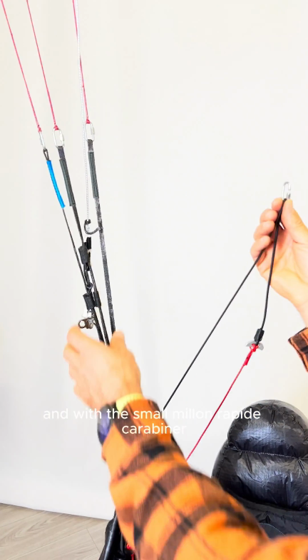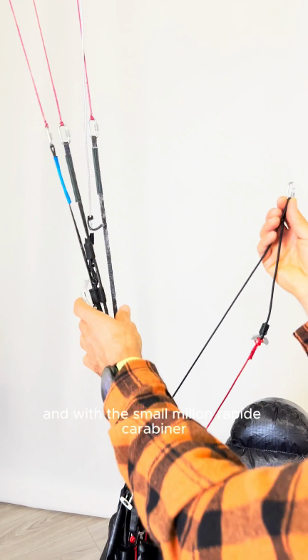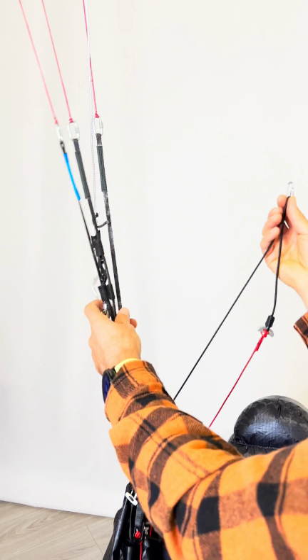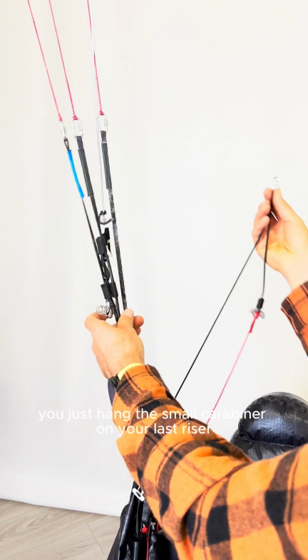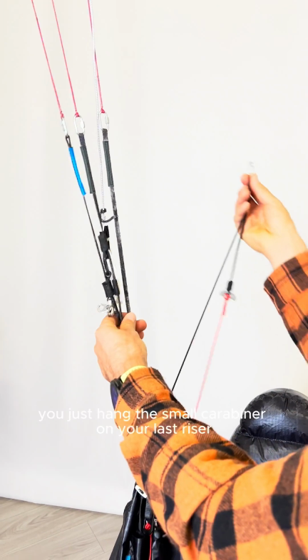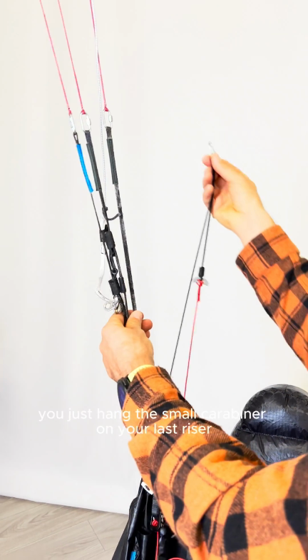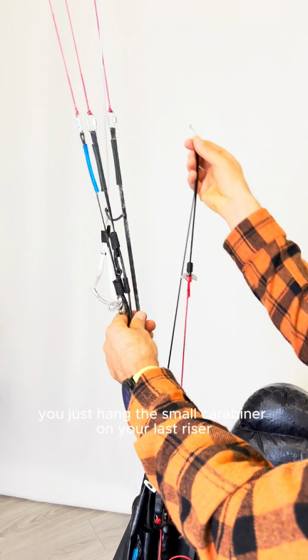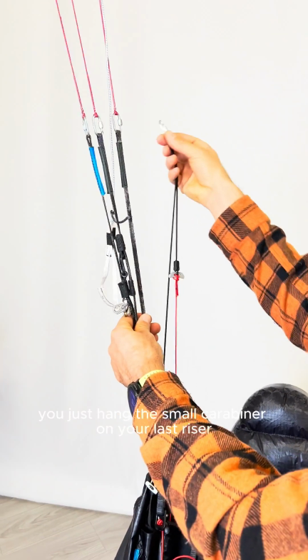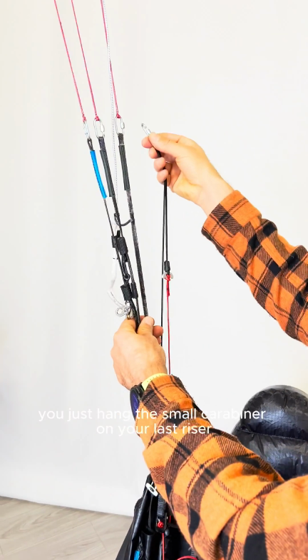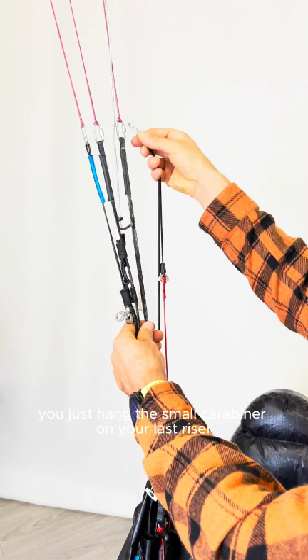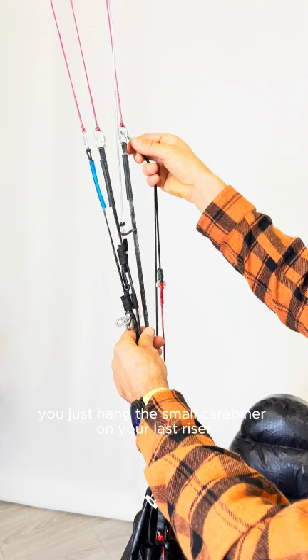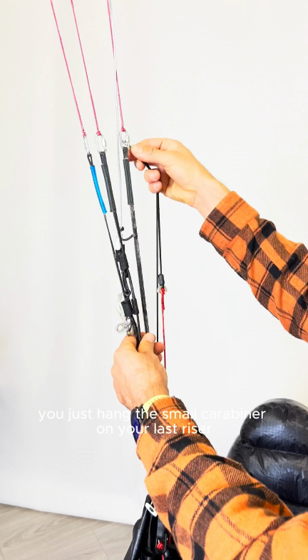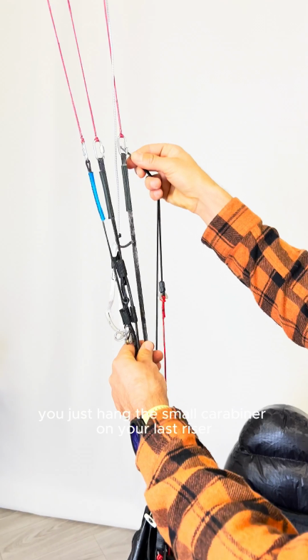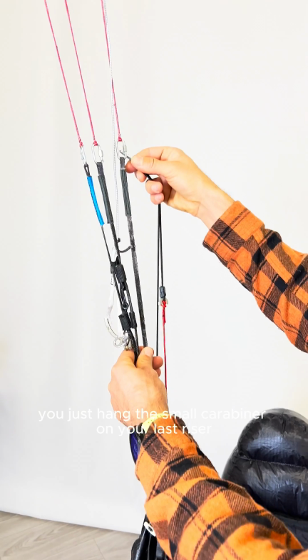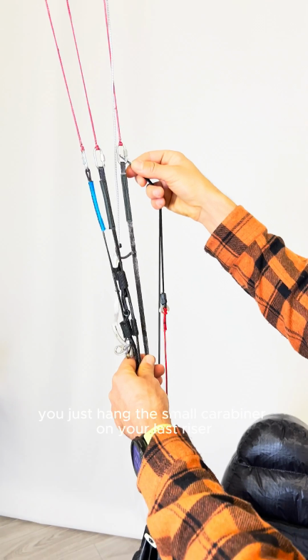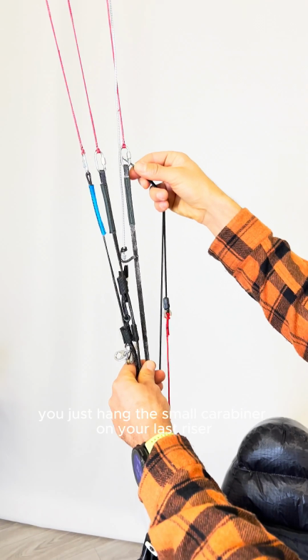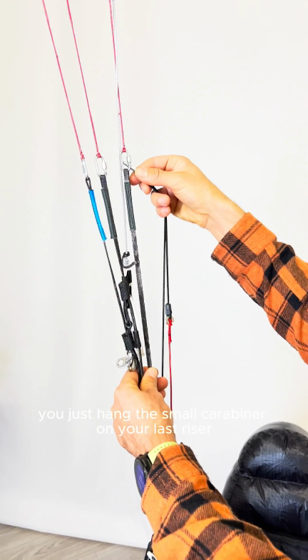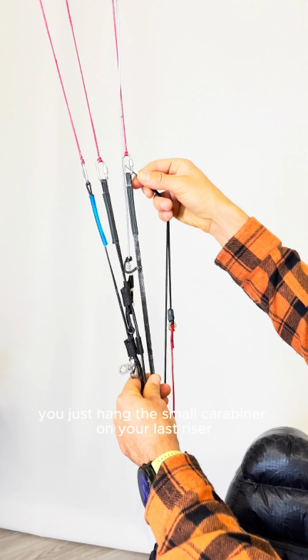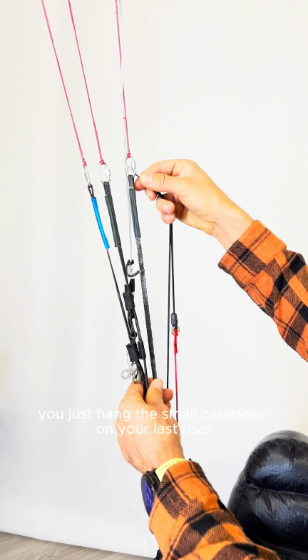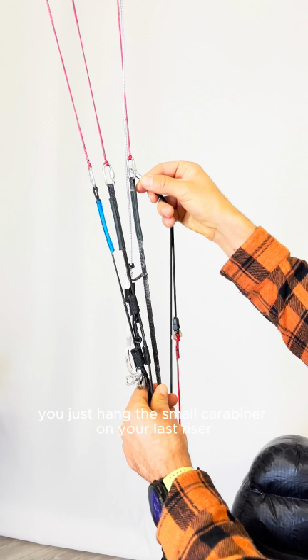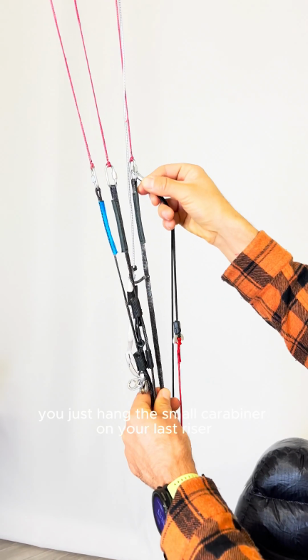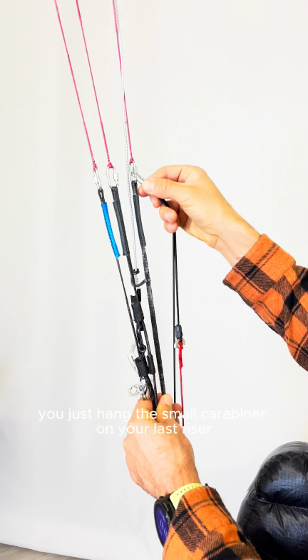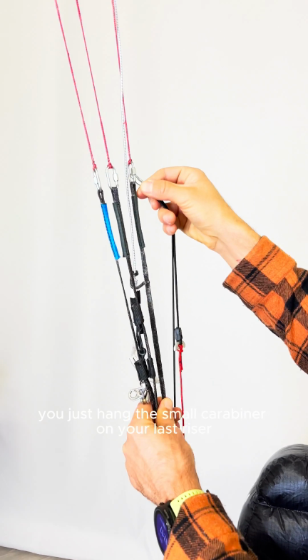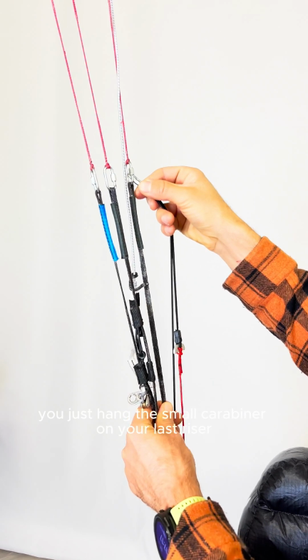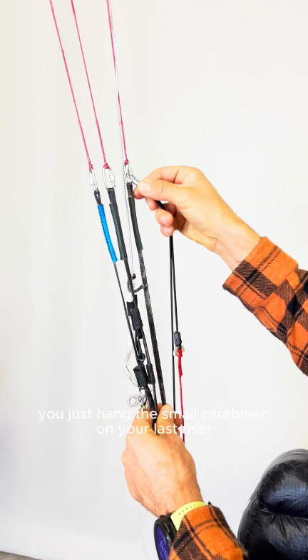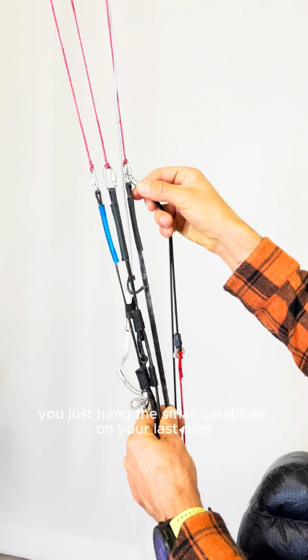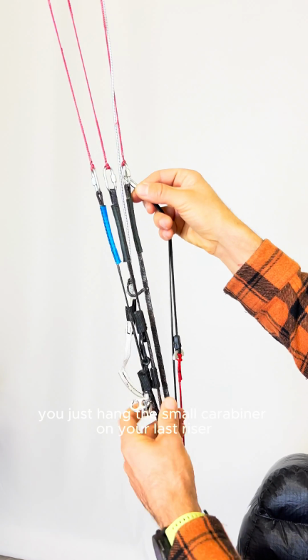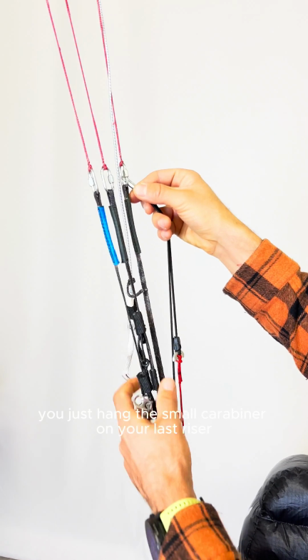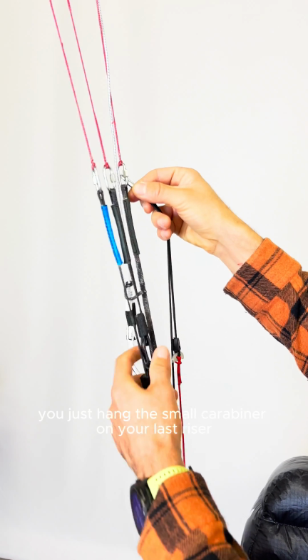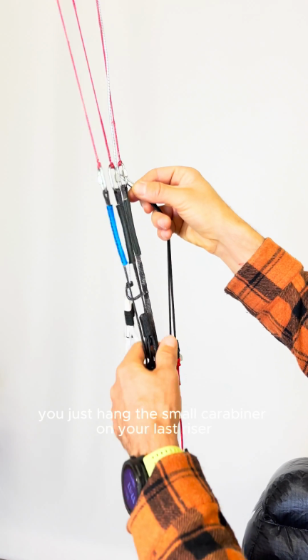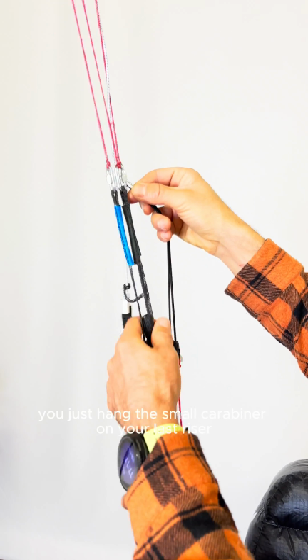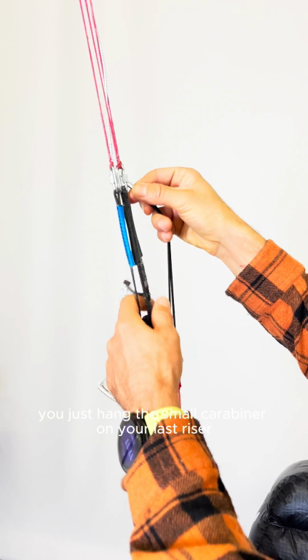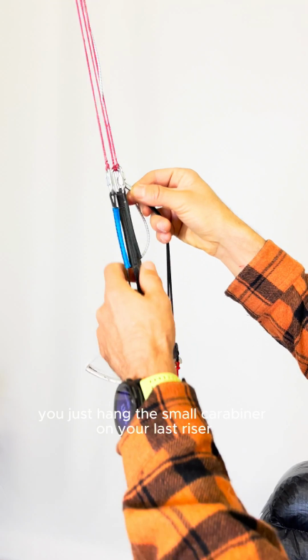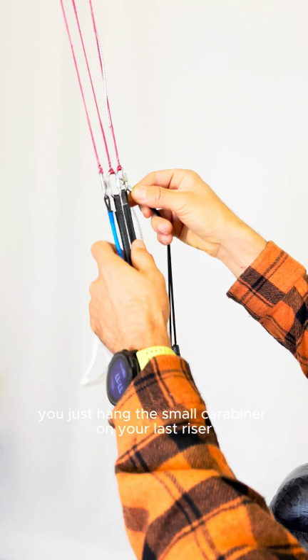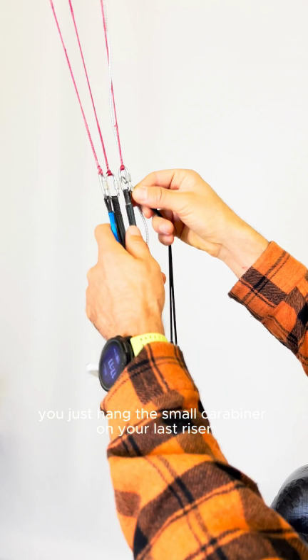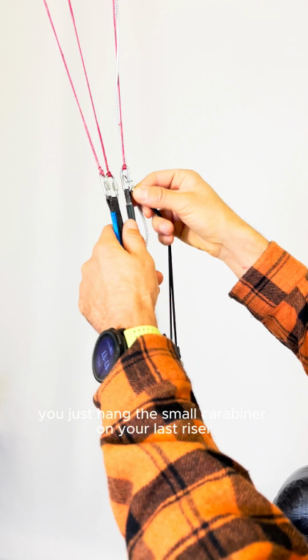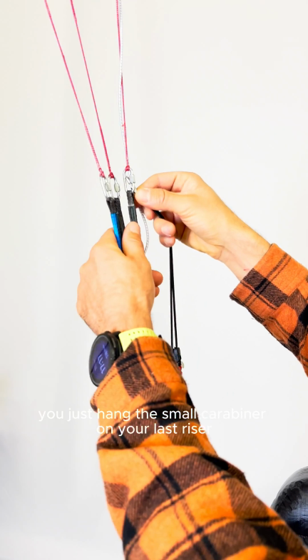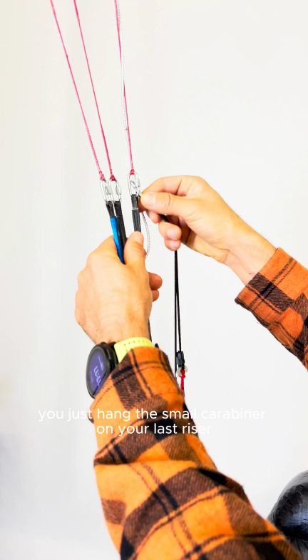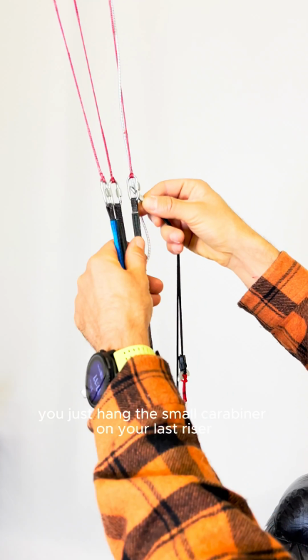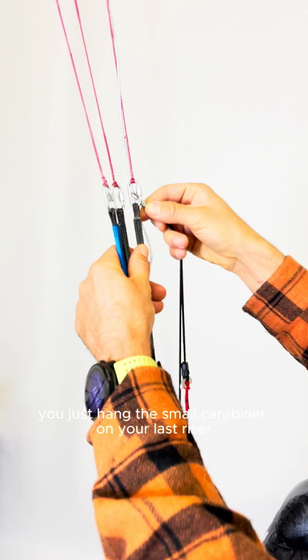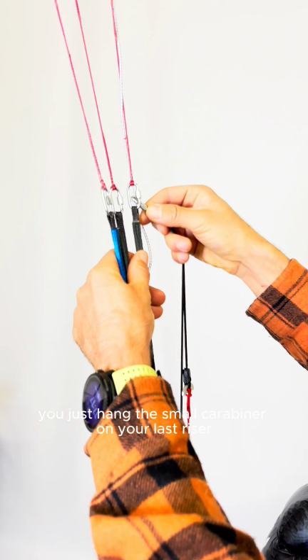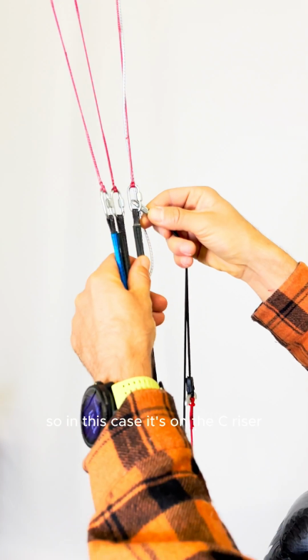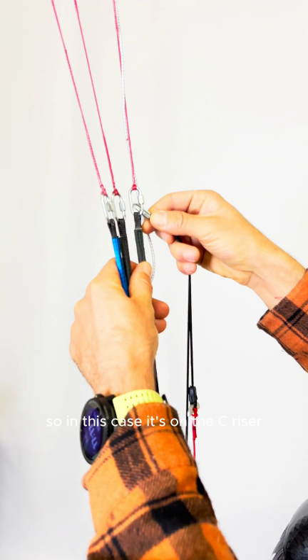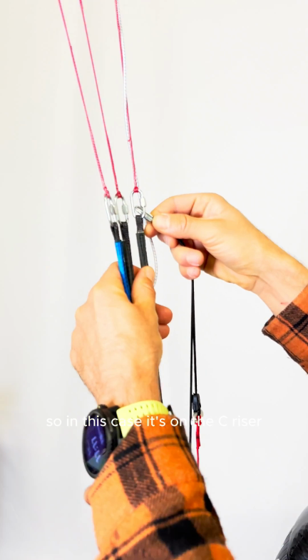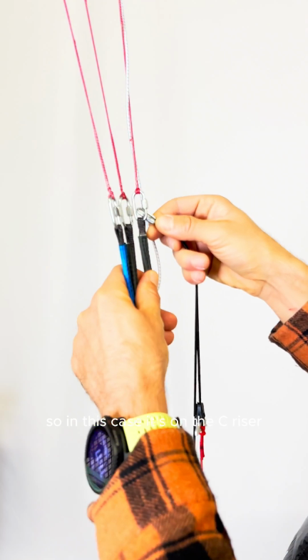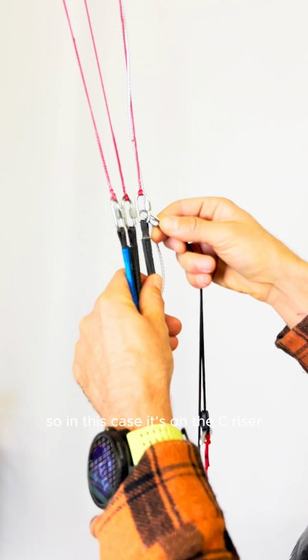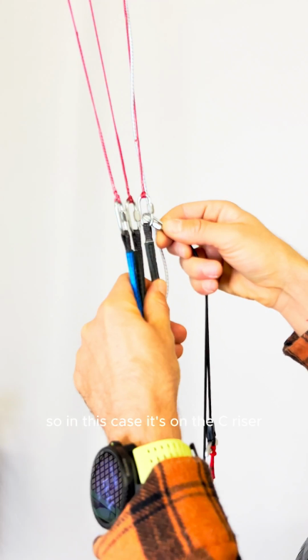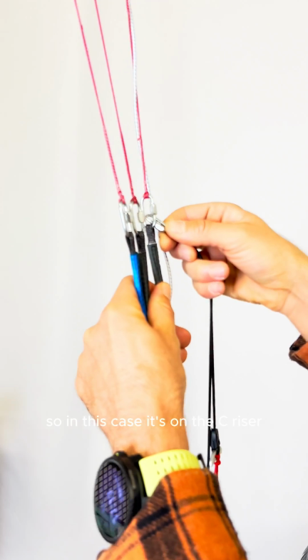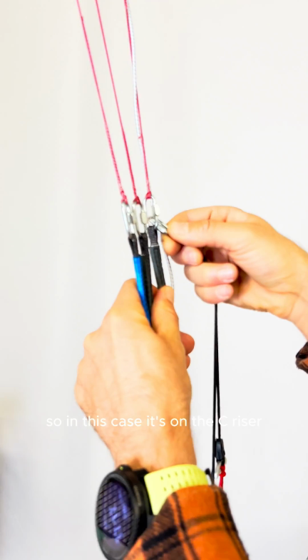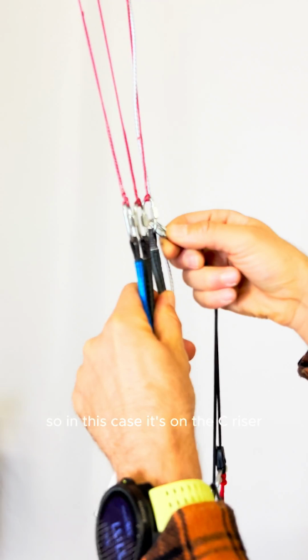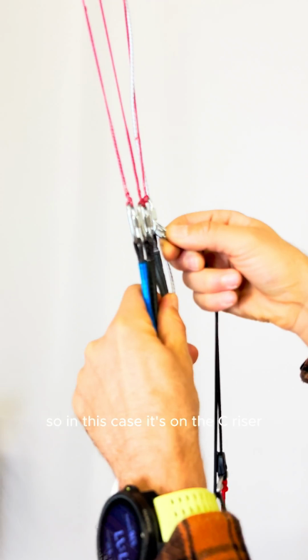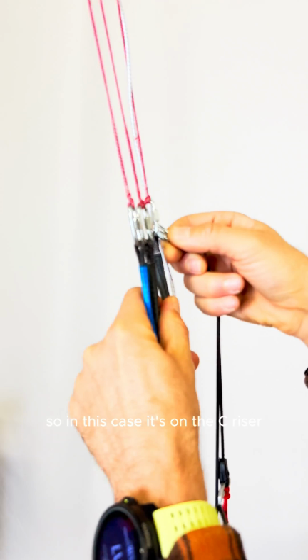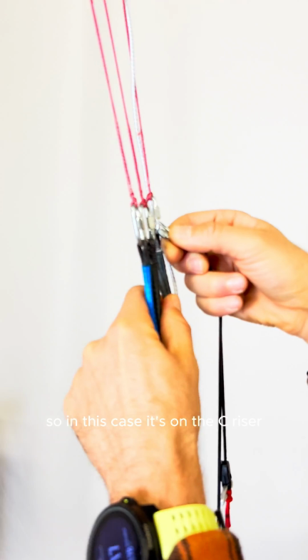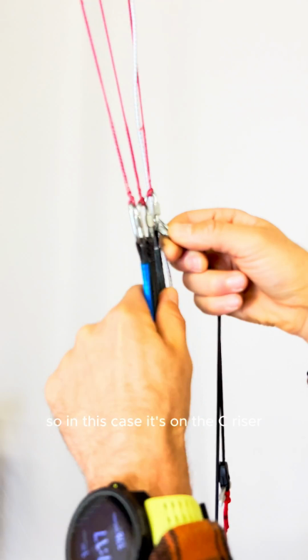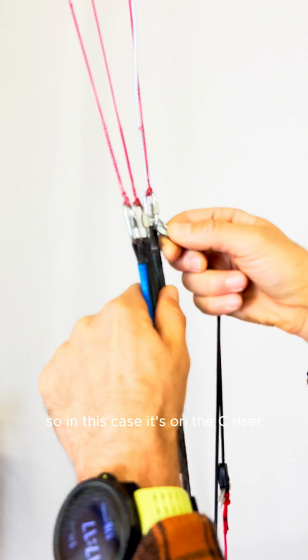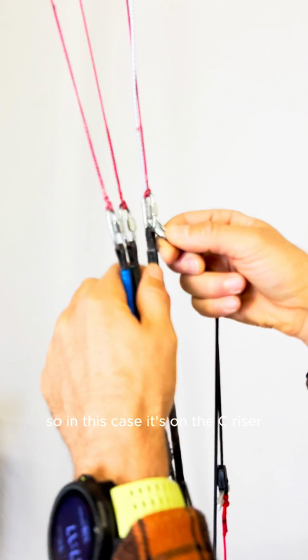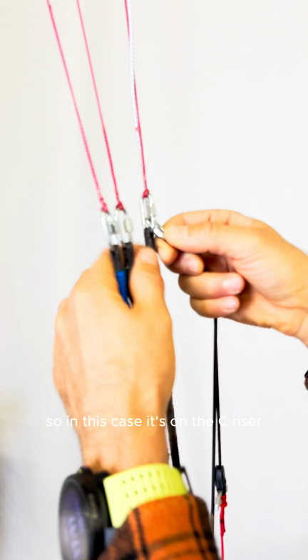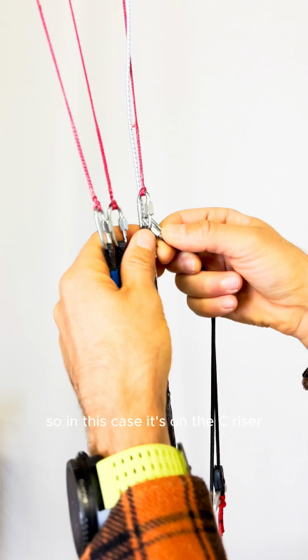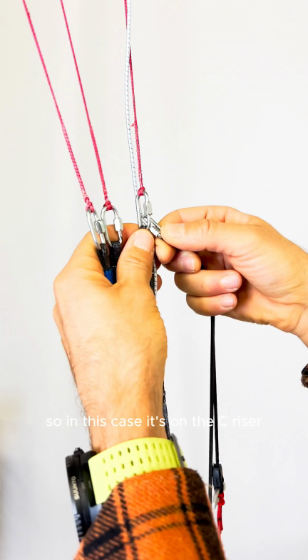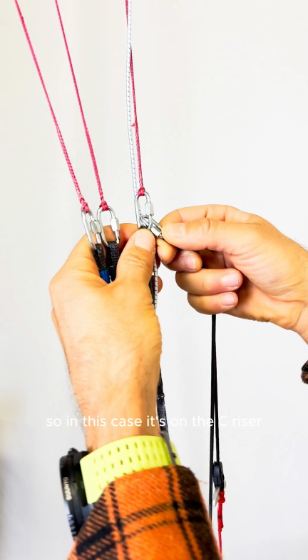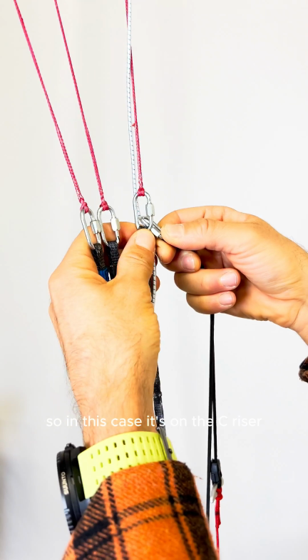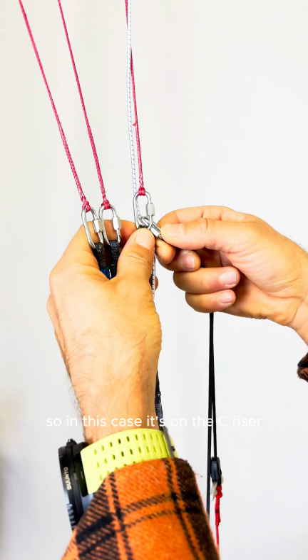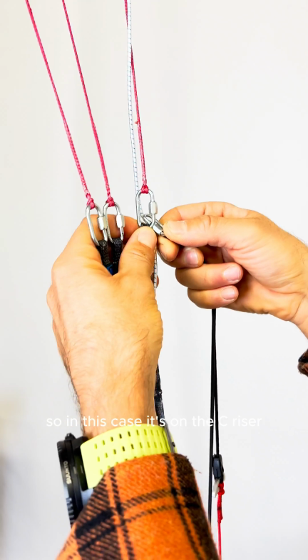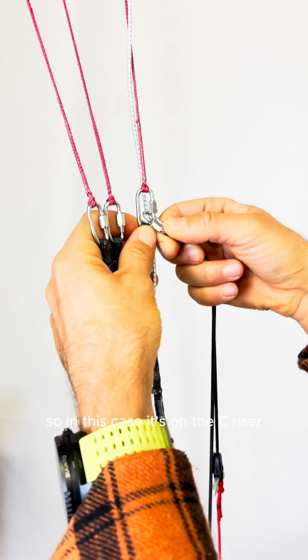And with this small Nylon Rapid Carabiner, you just hang the small carabiner on your last riser. So in this case, it's on the C riser.